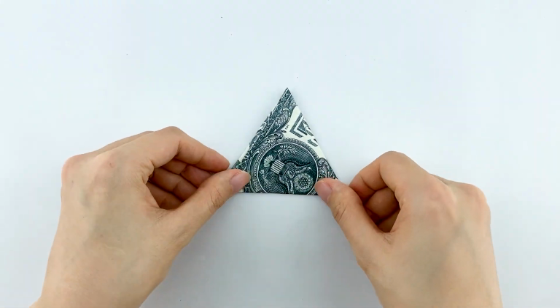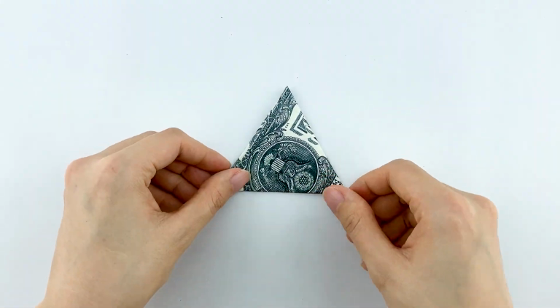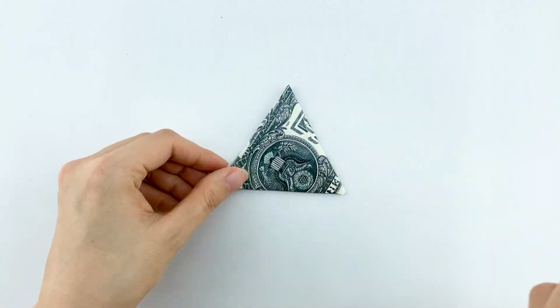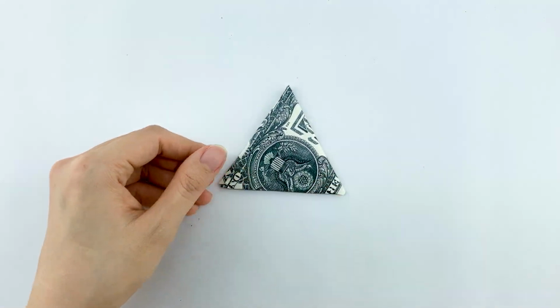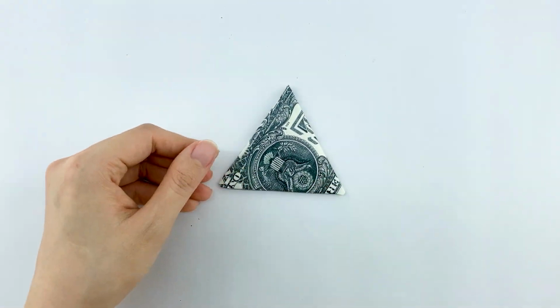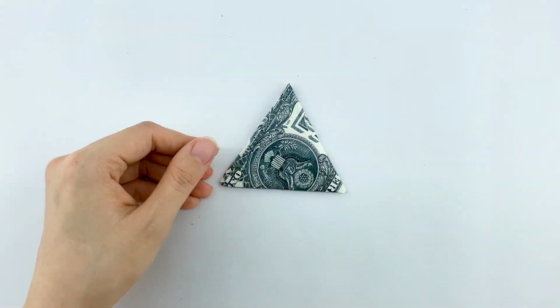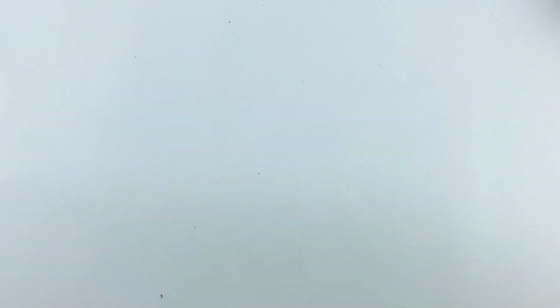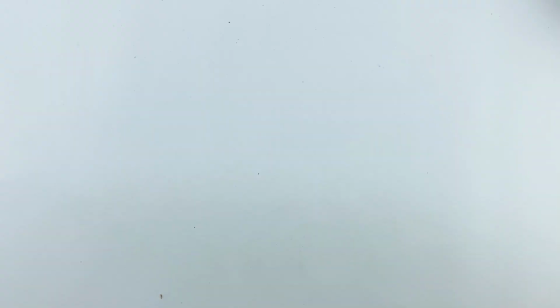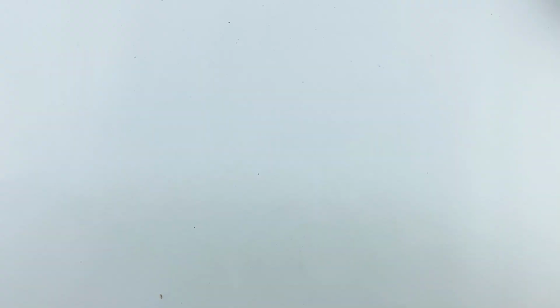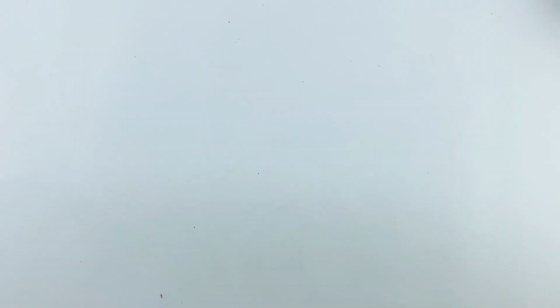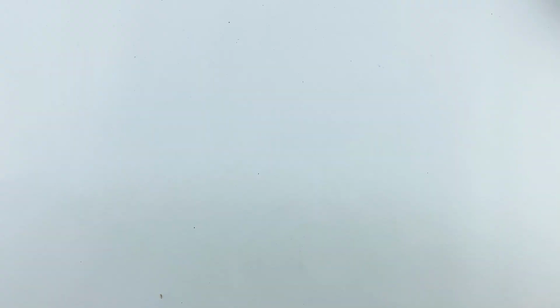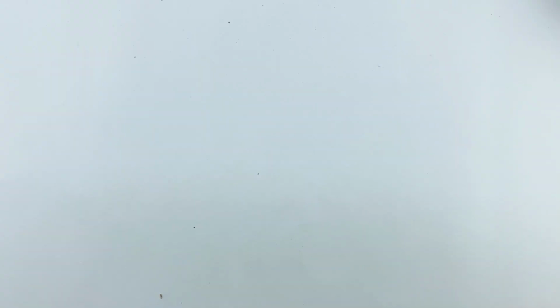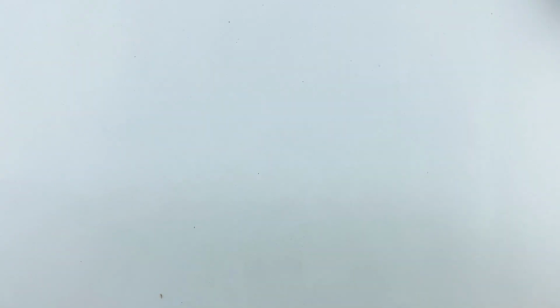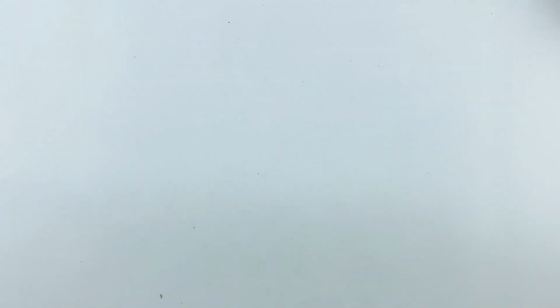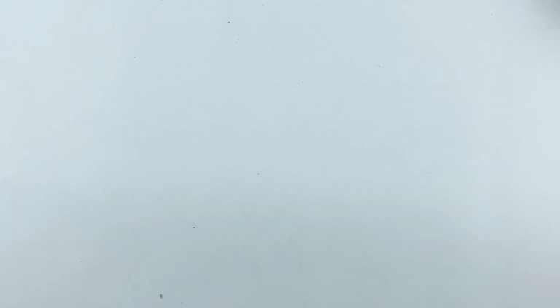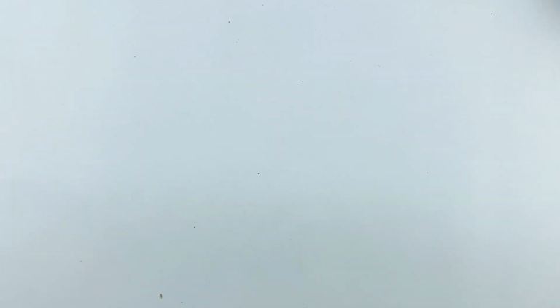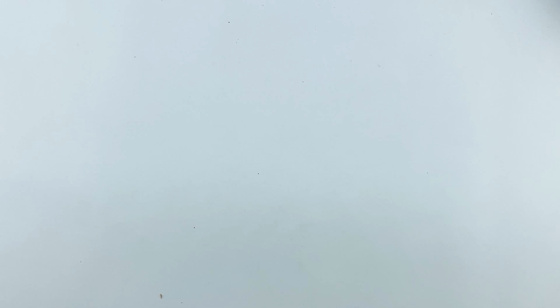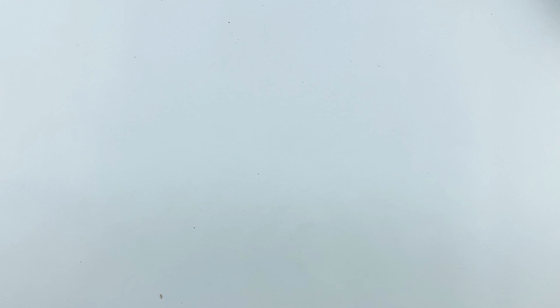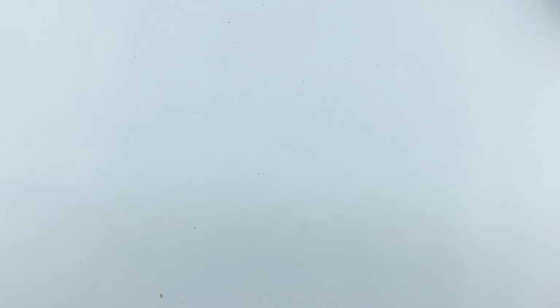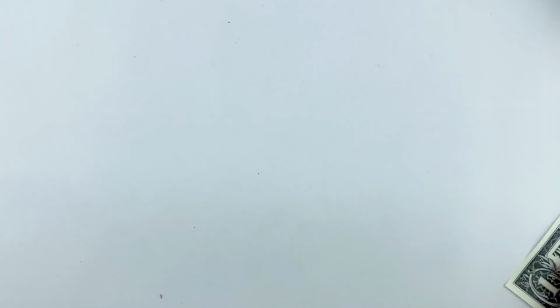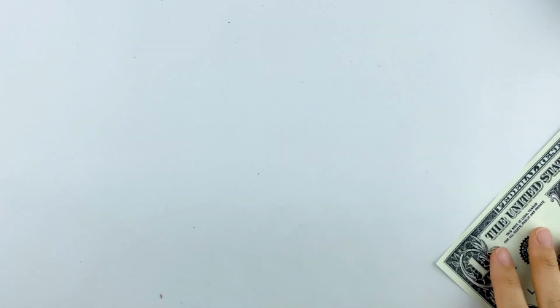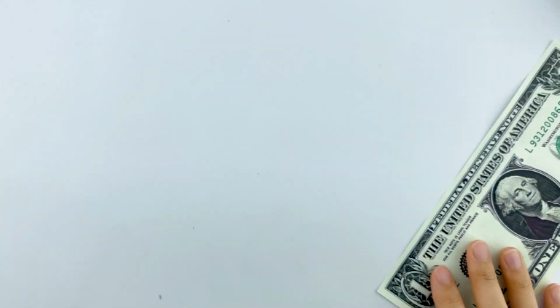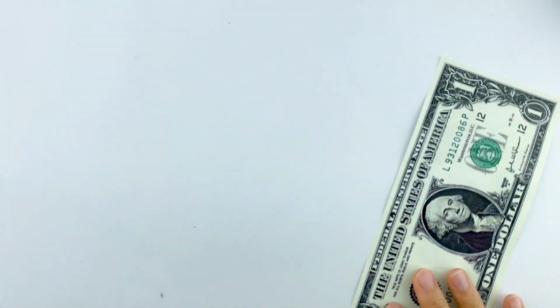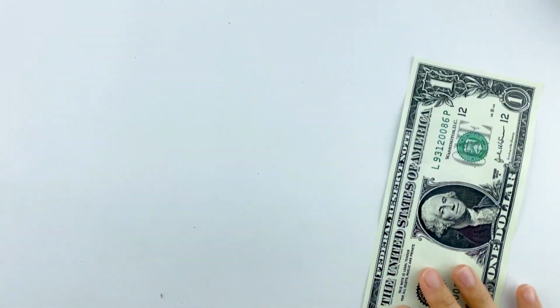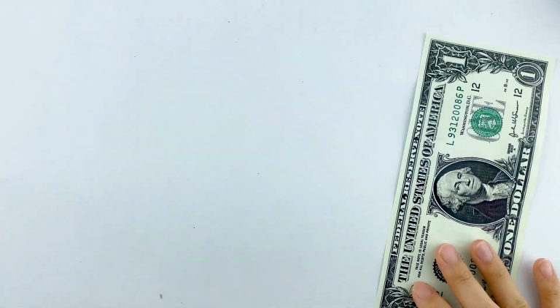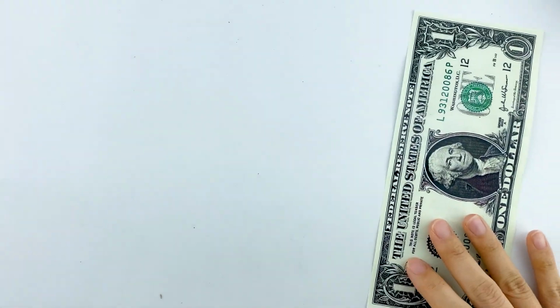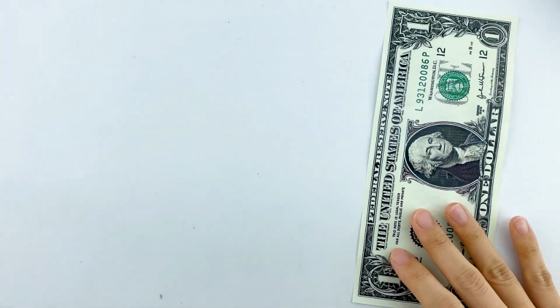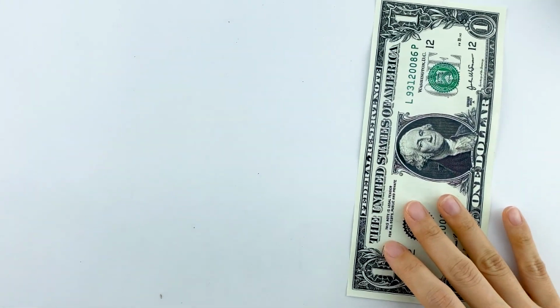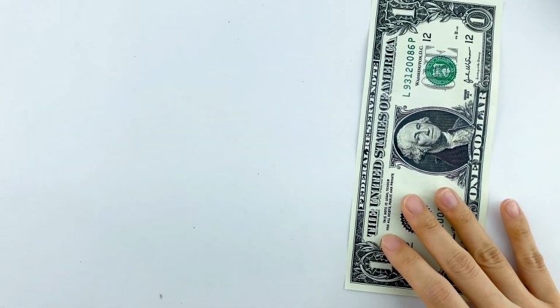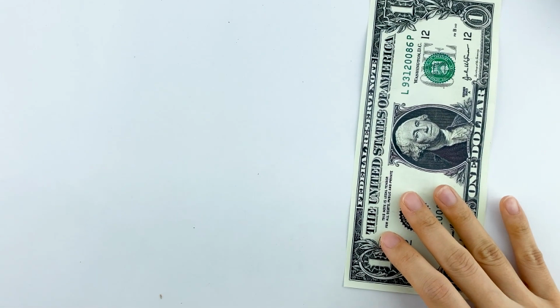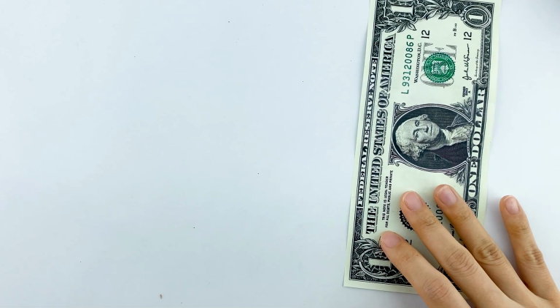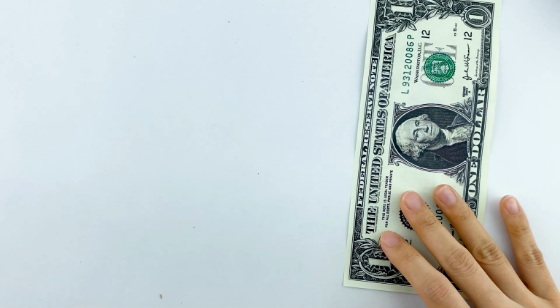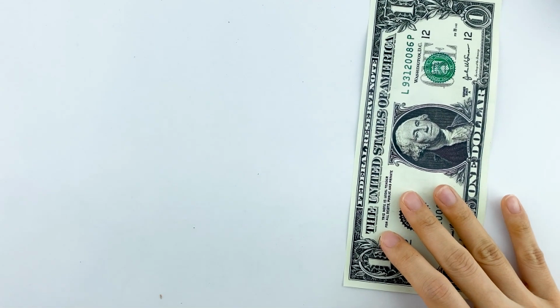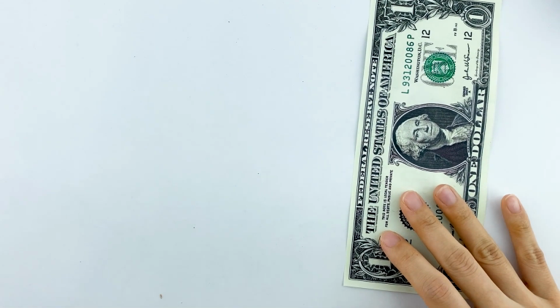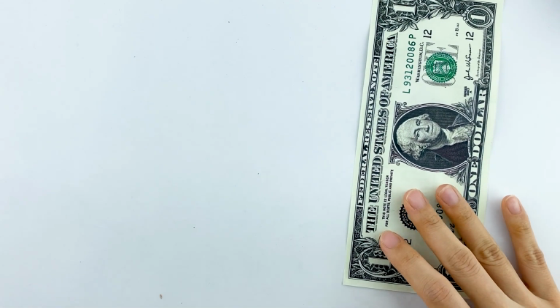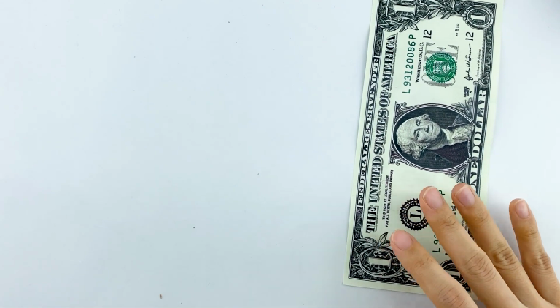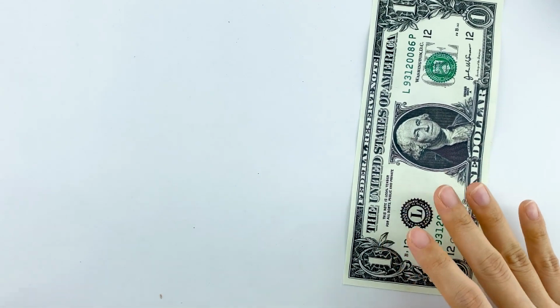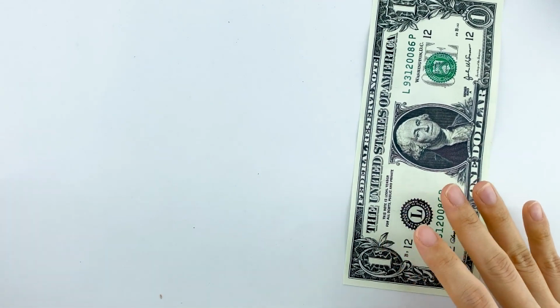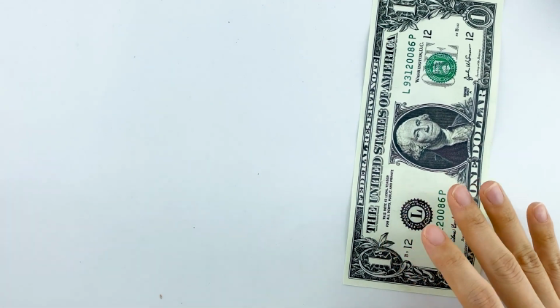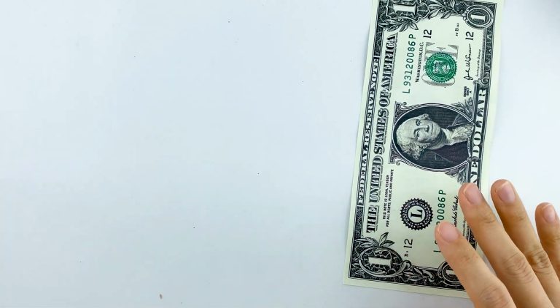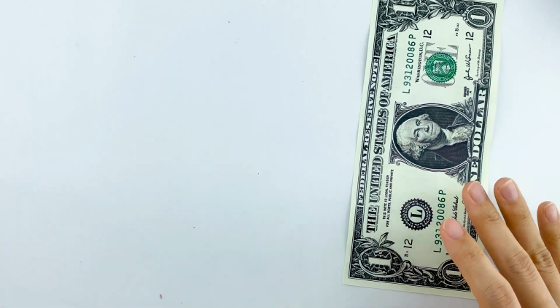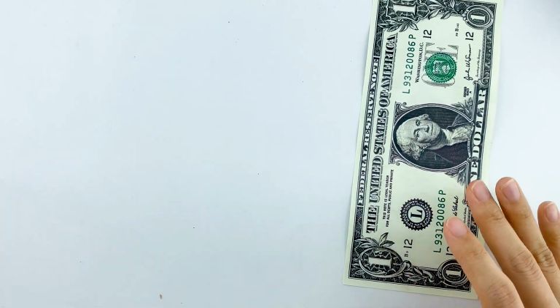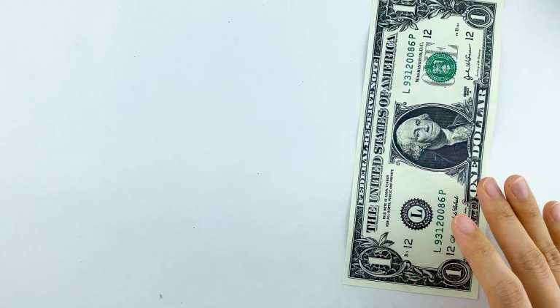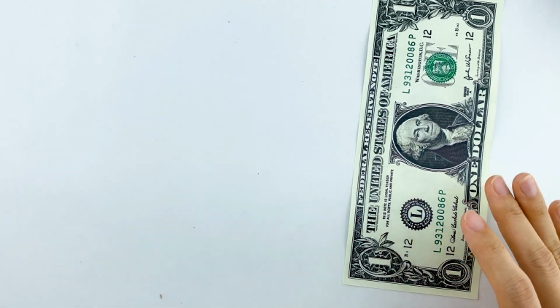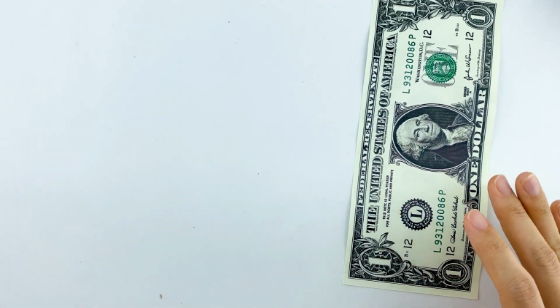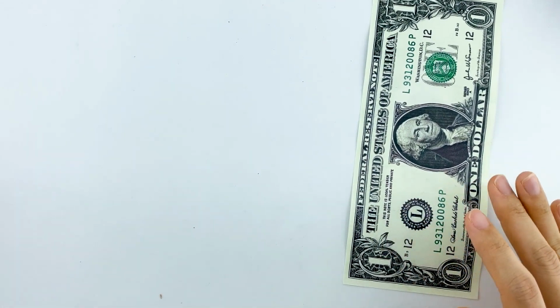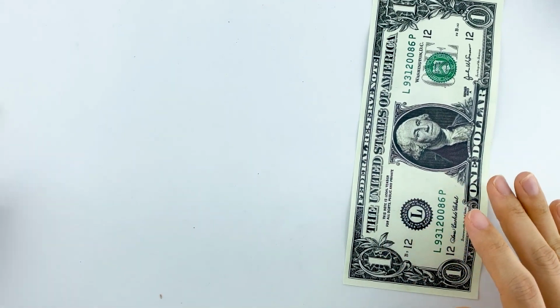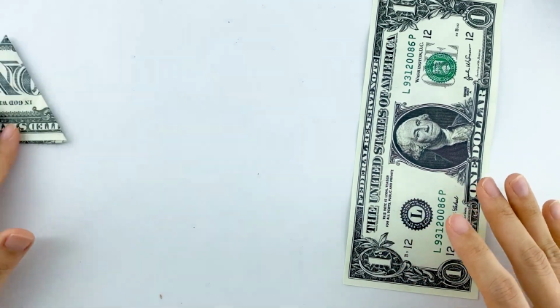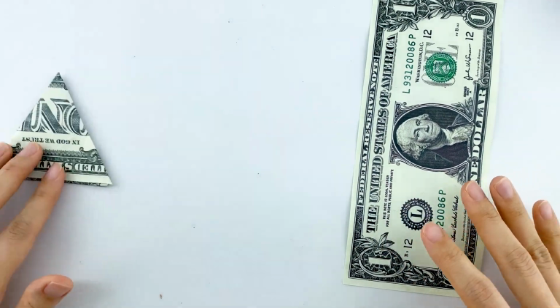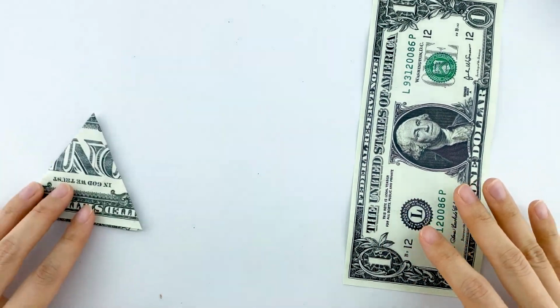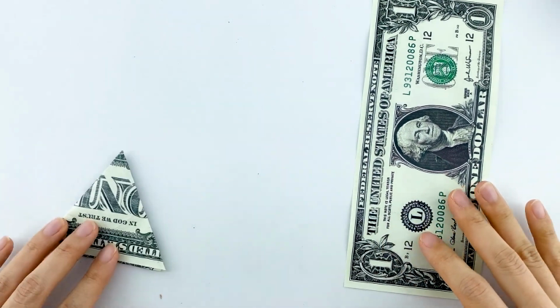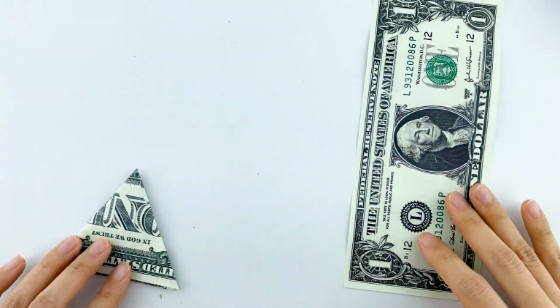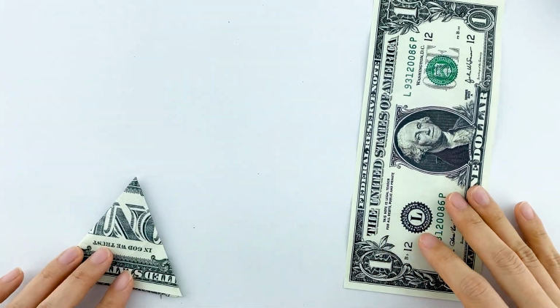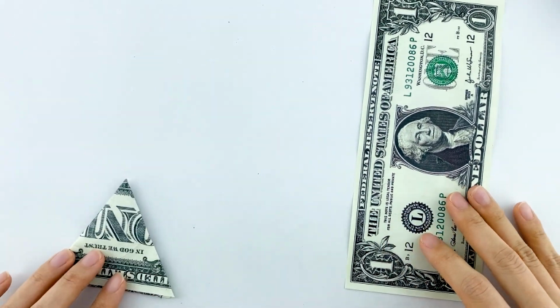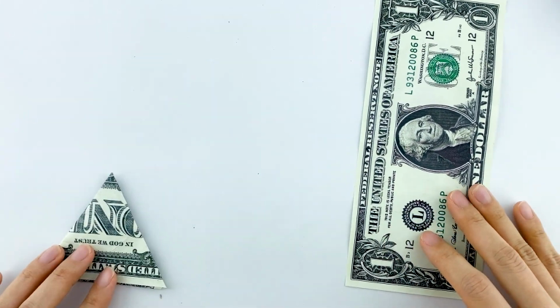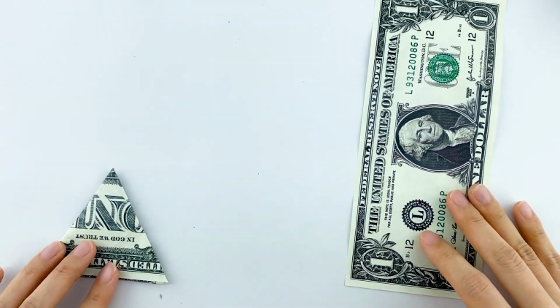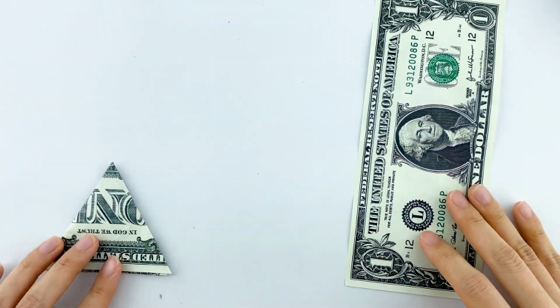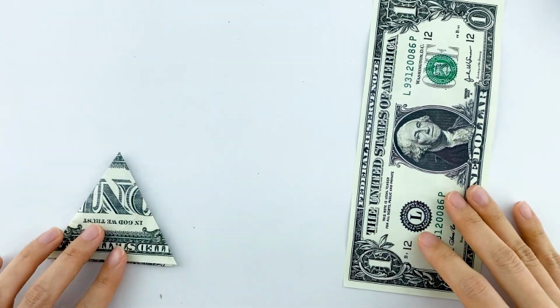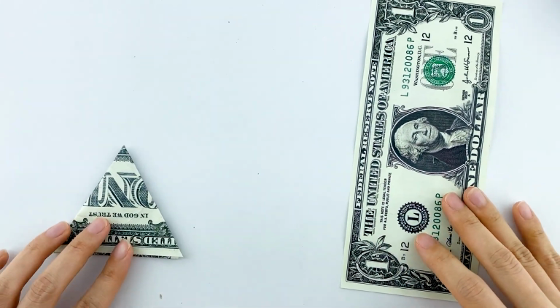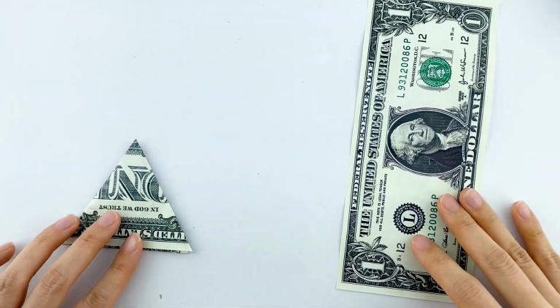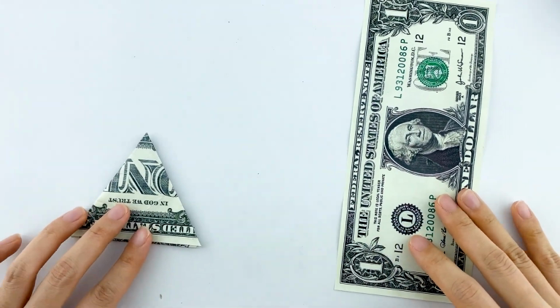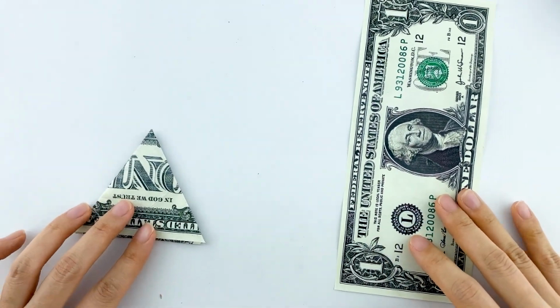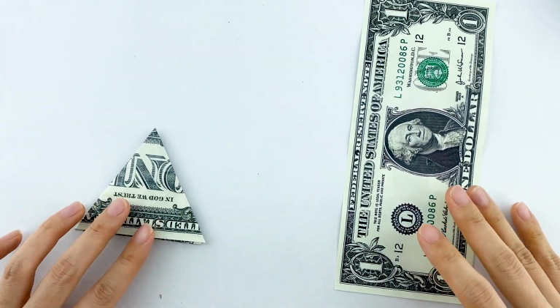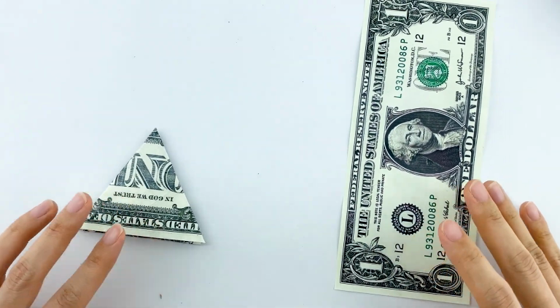Now roll up the fourth dollar bill tightly to create the tree trunk. This will serve as the trunk of our Christmas tree.